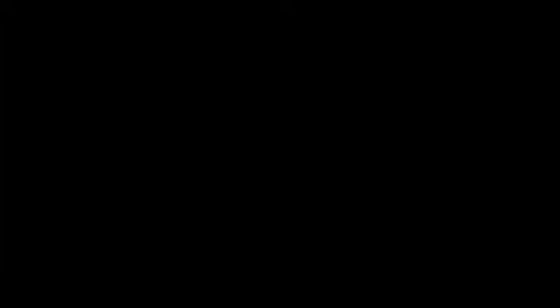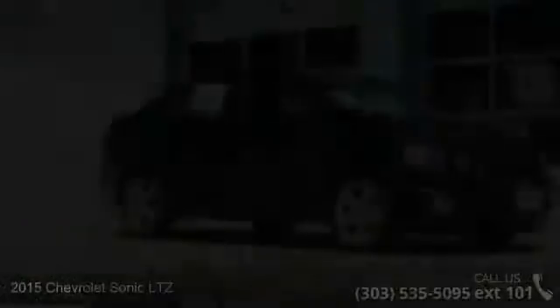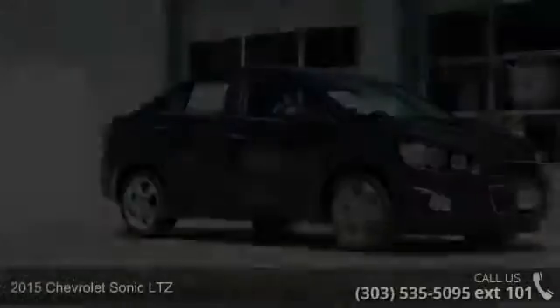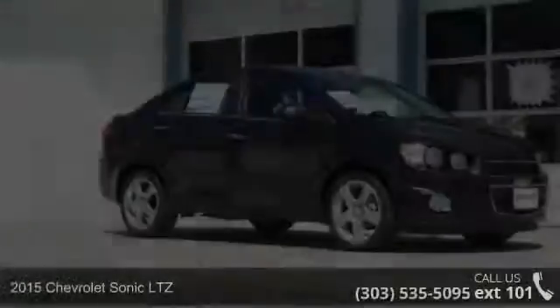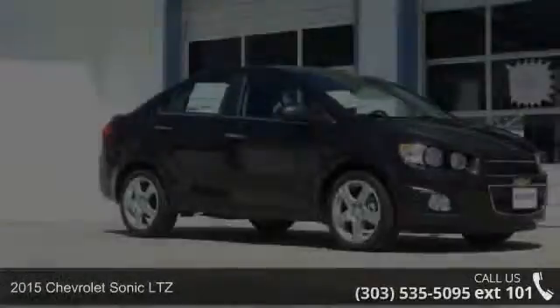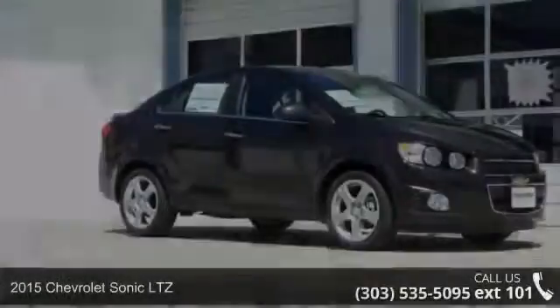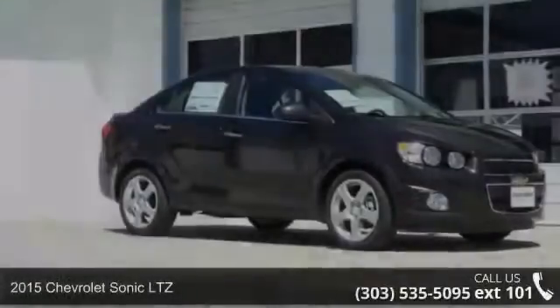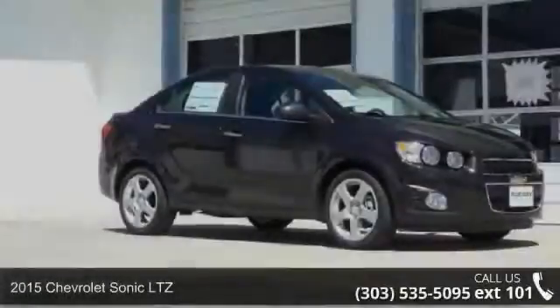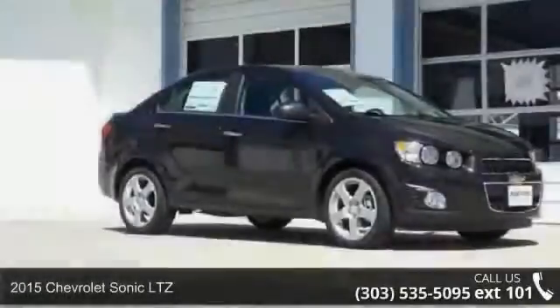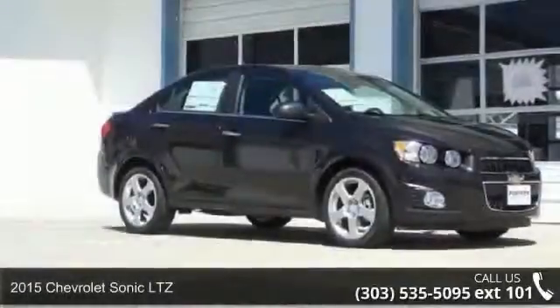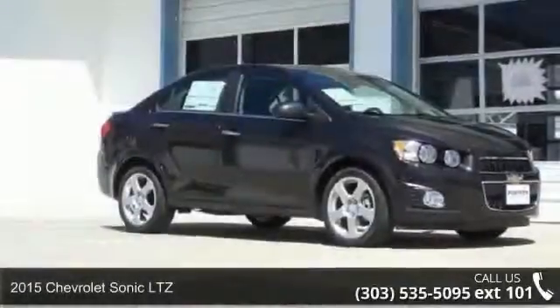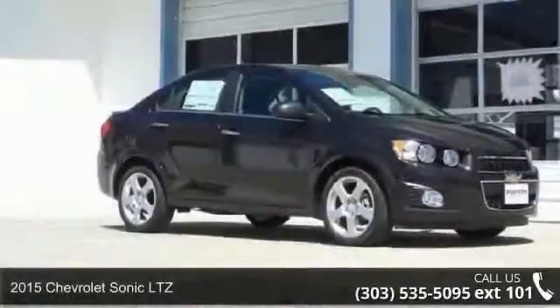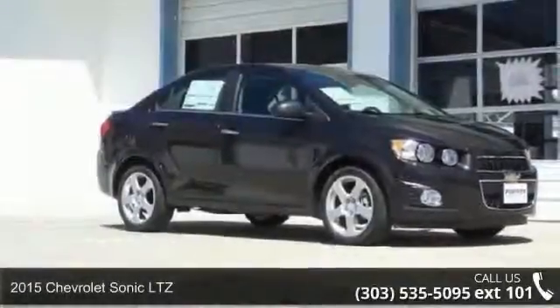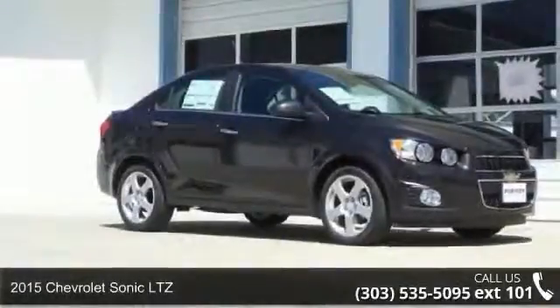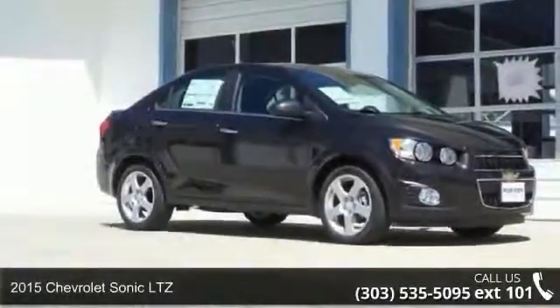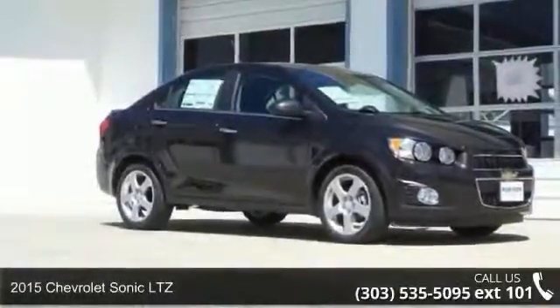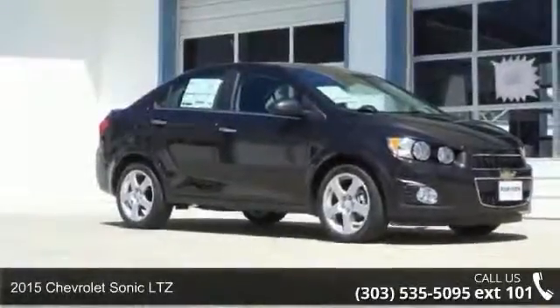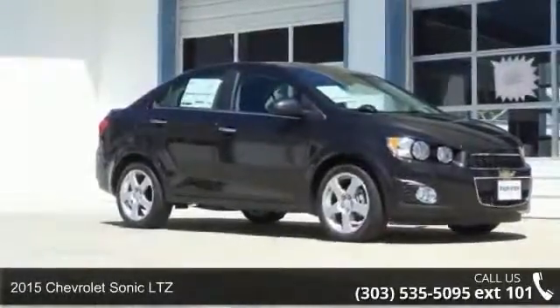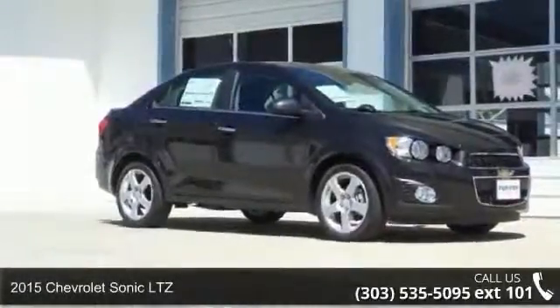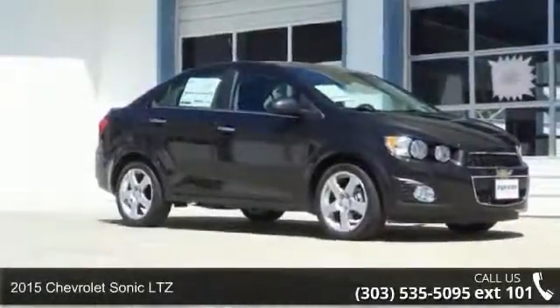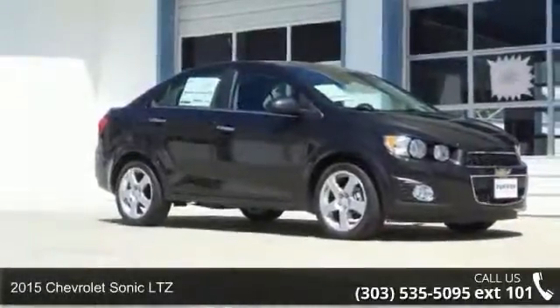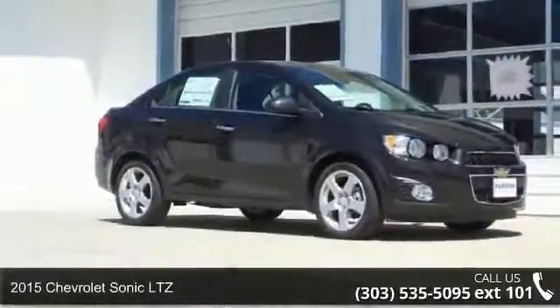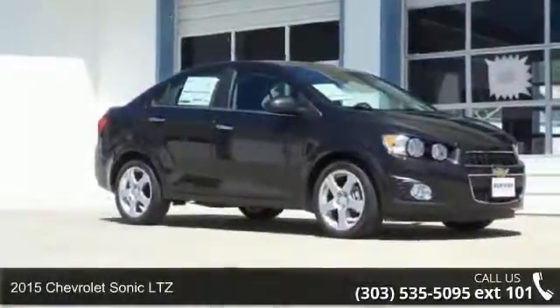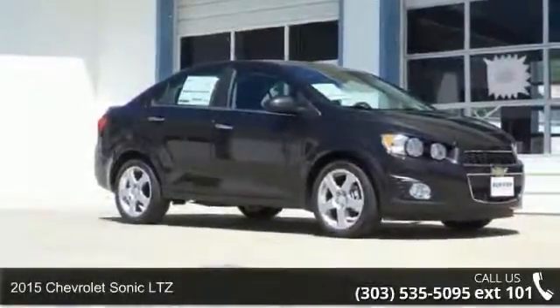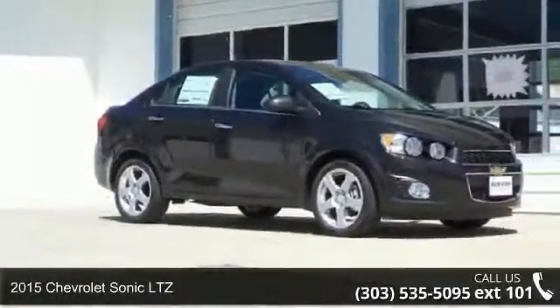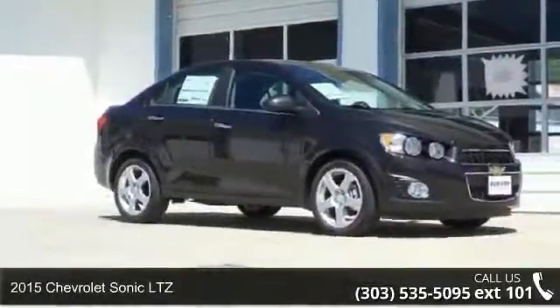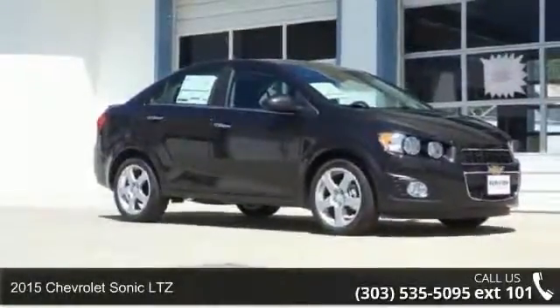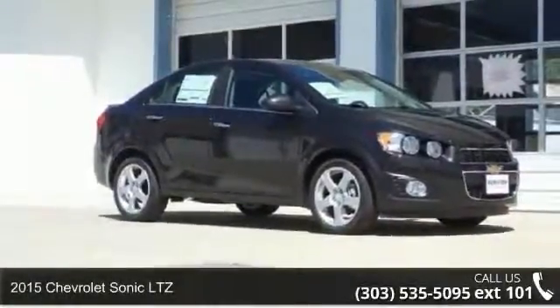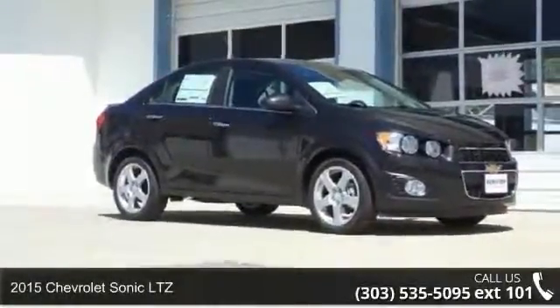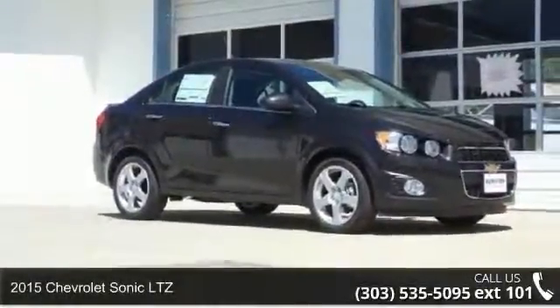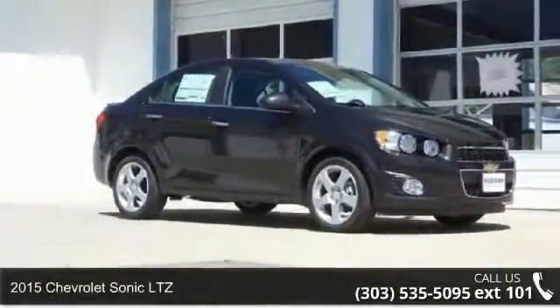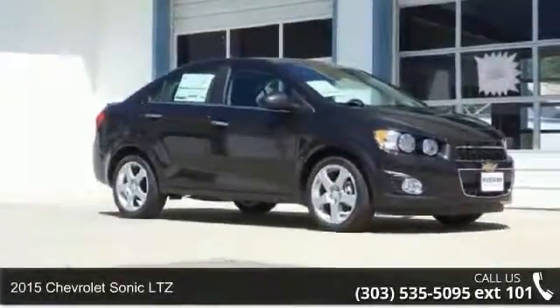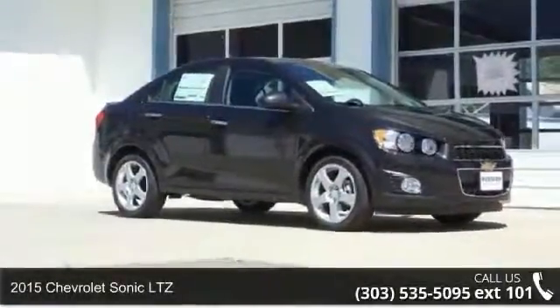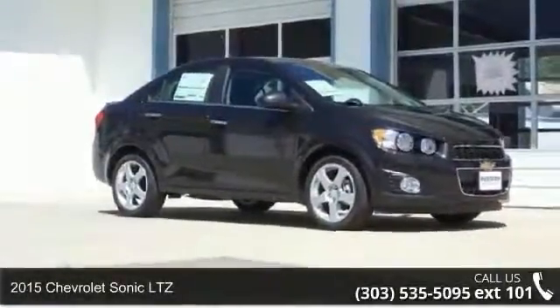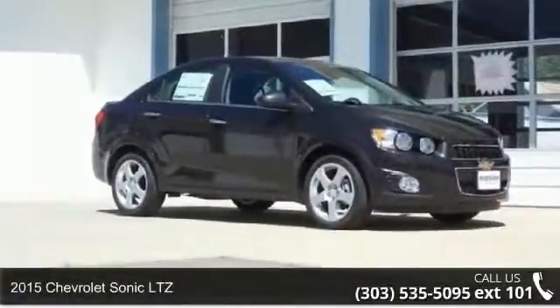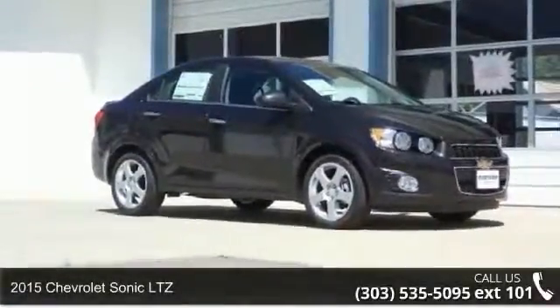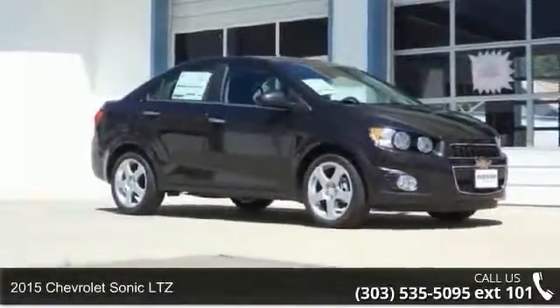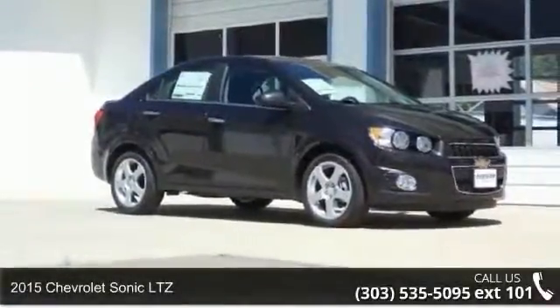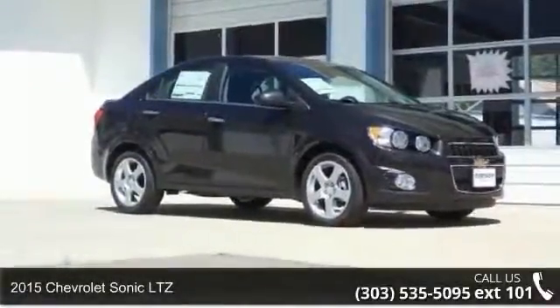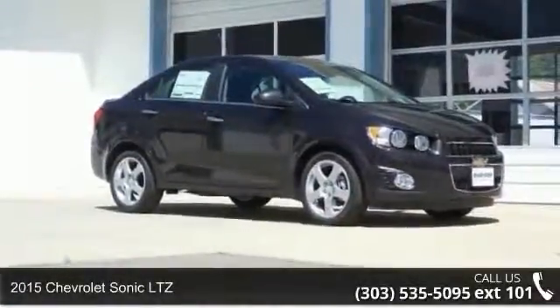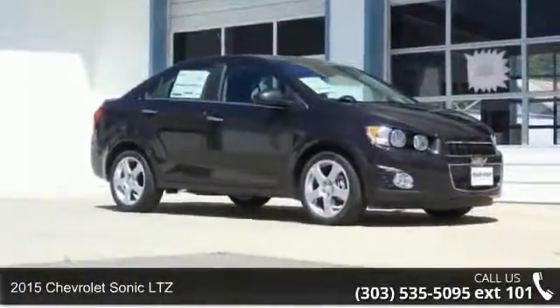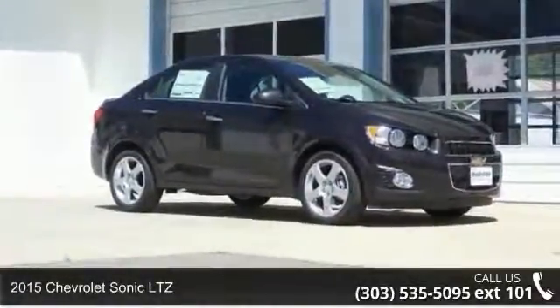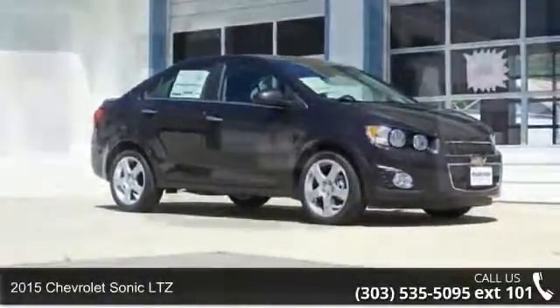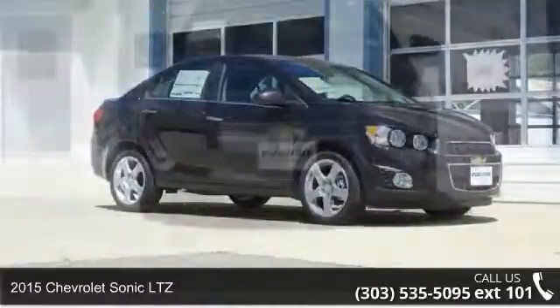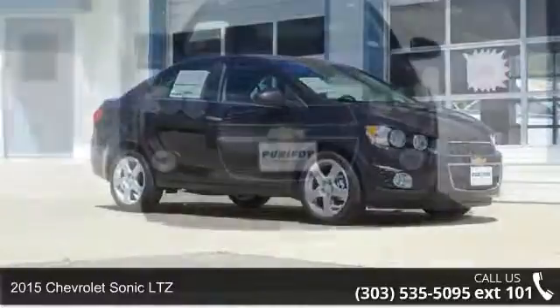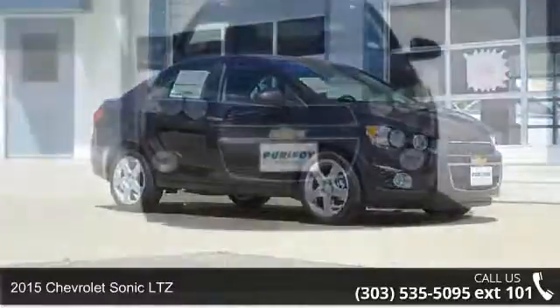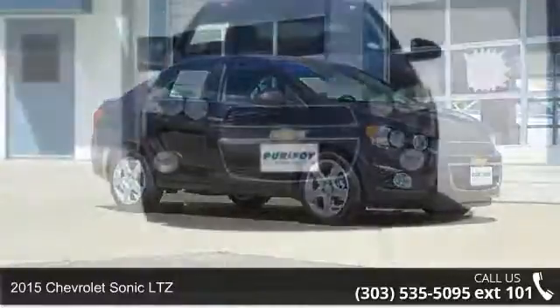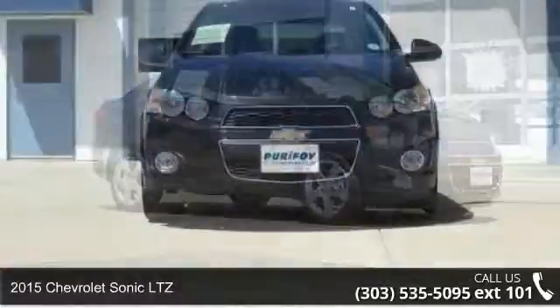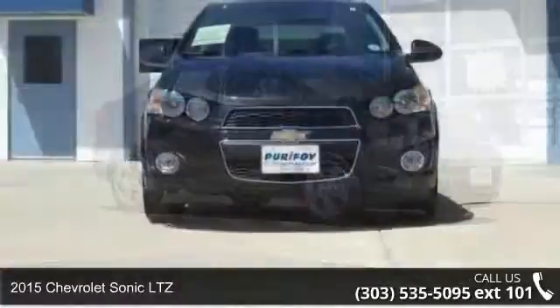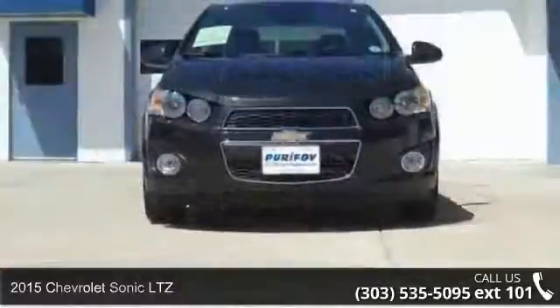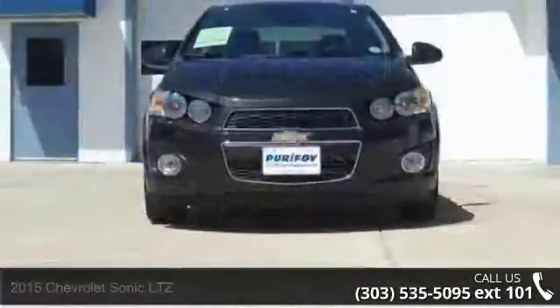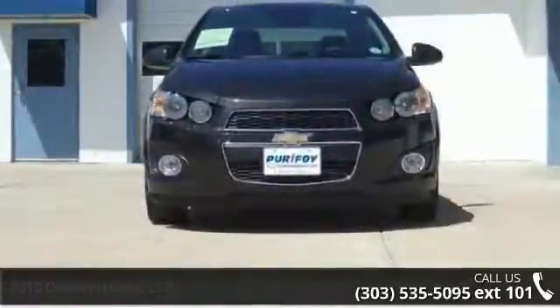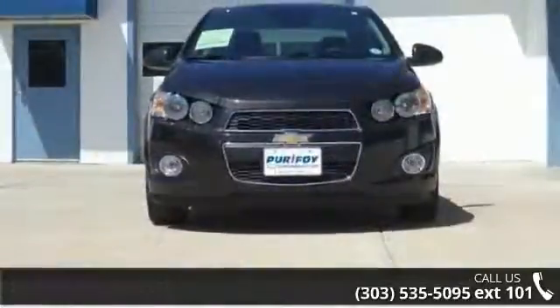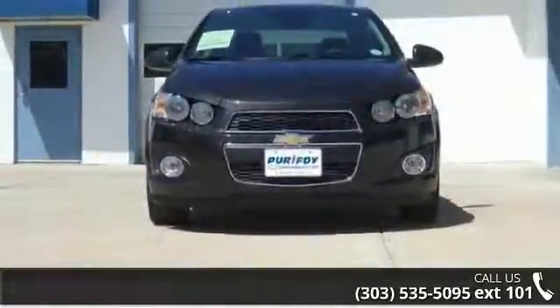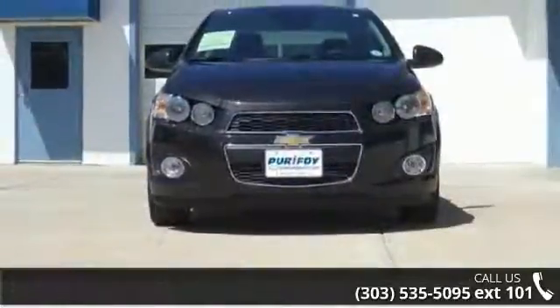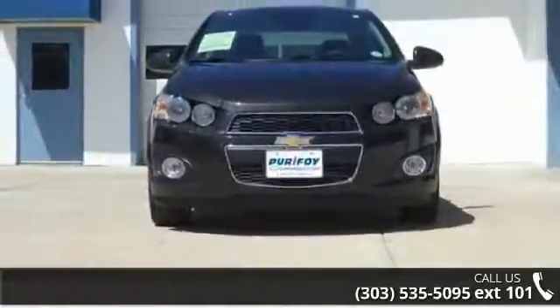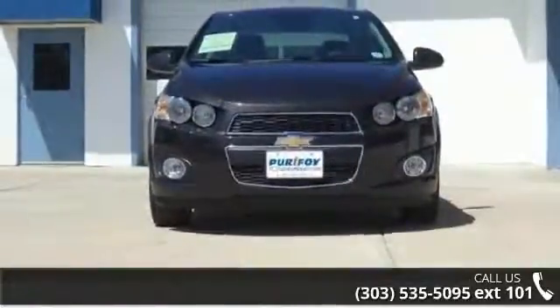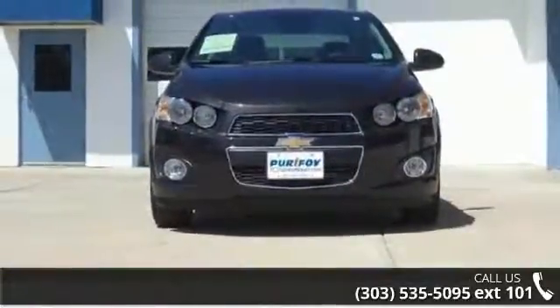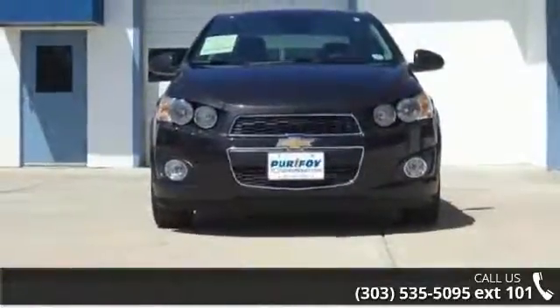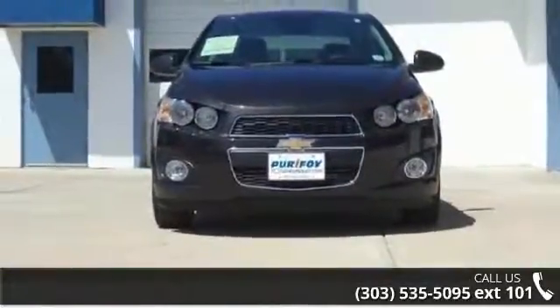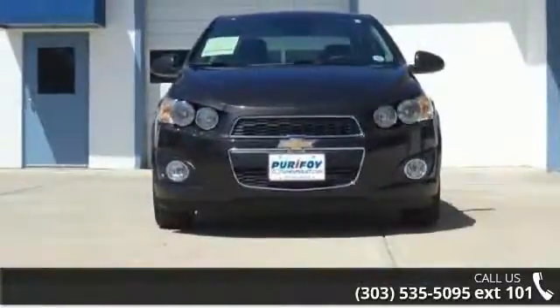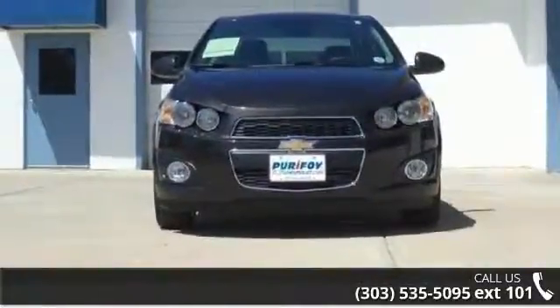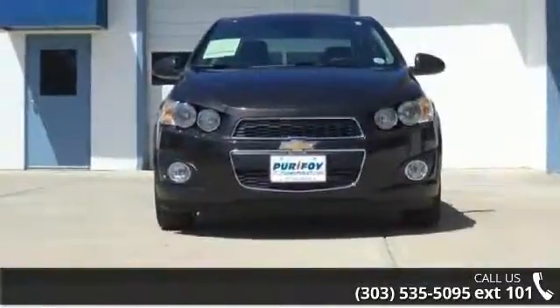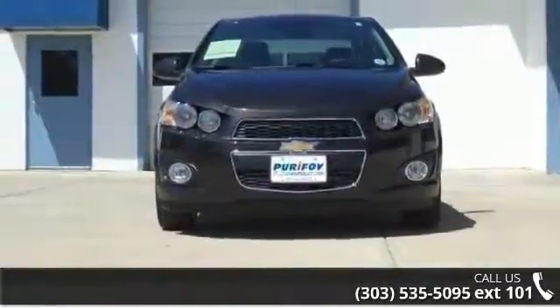Step into the 2015 Chevrolet Sonic LTZ. If you are looking for a first-rate auto, this one could be yours today.